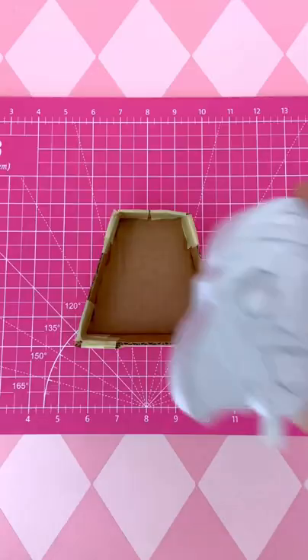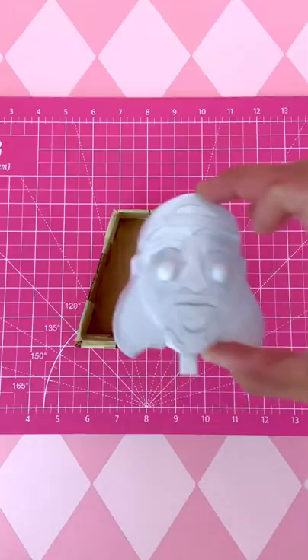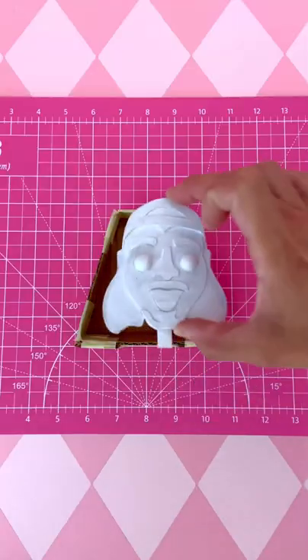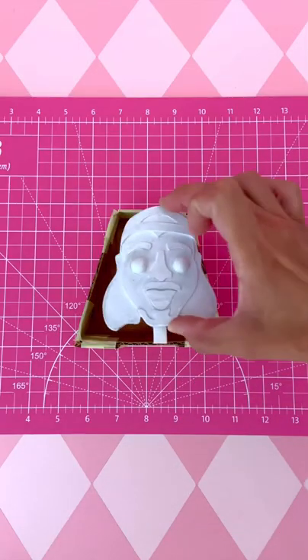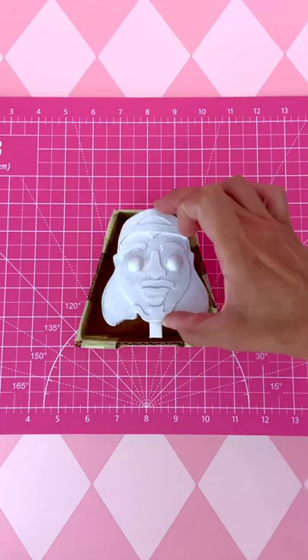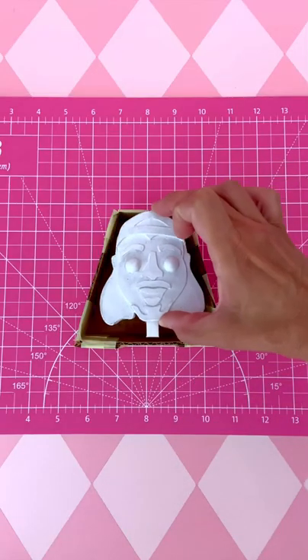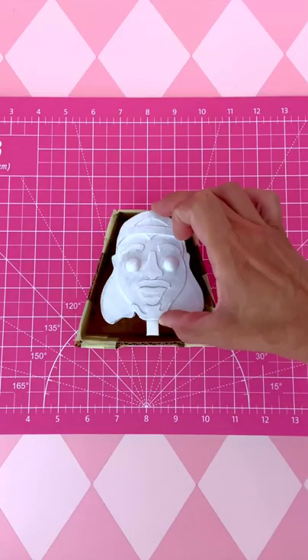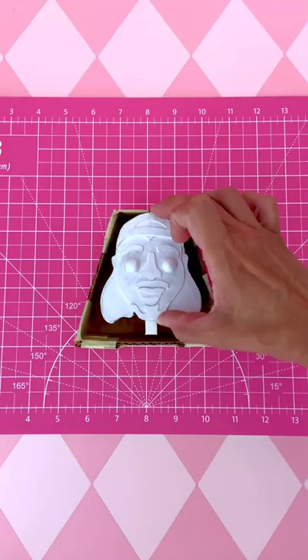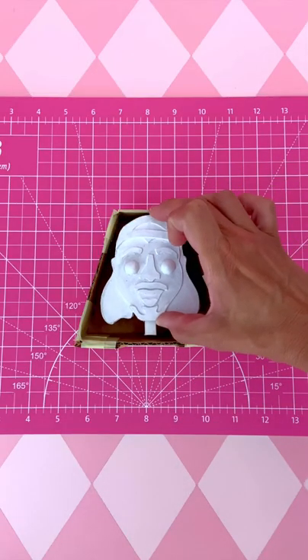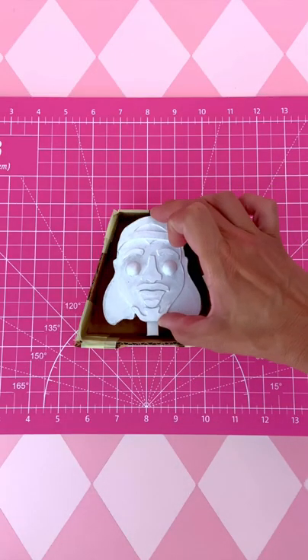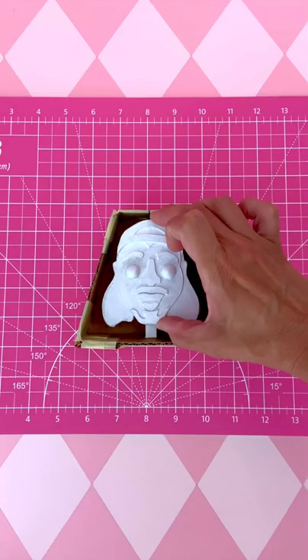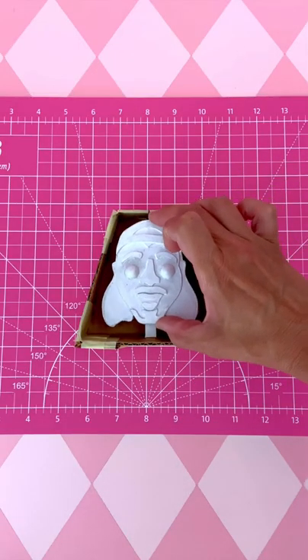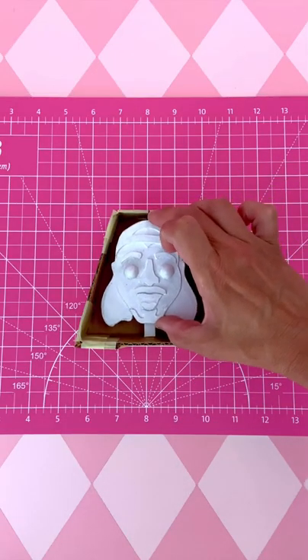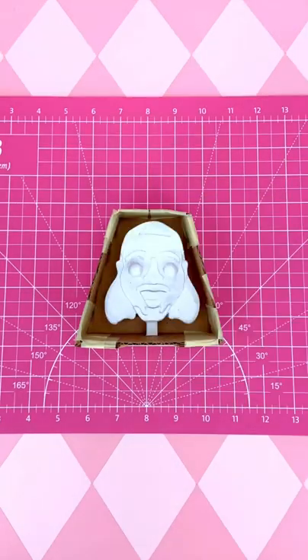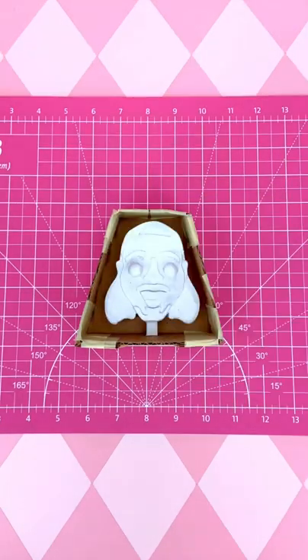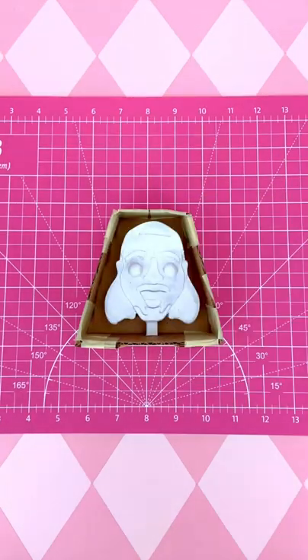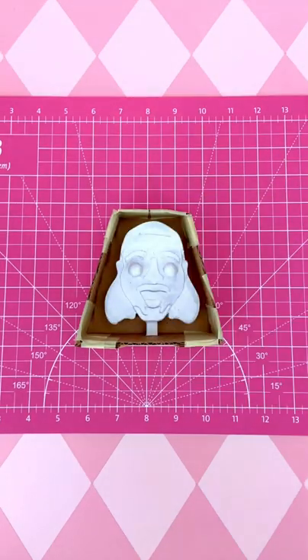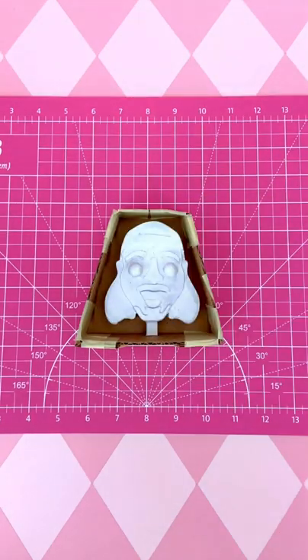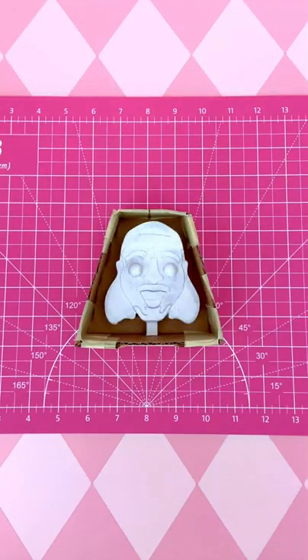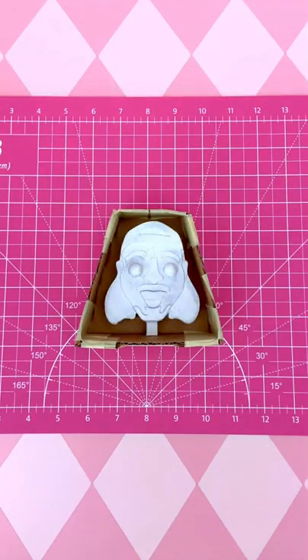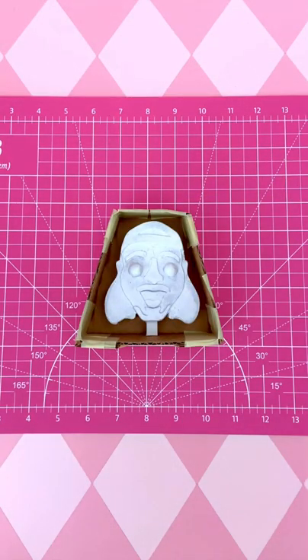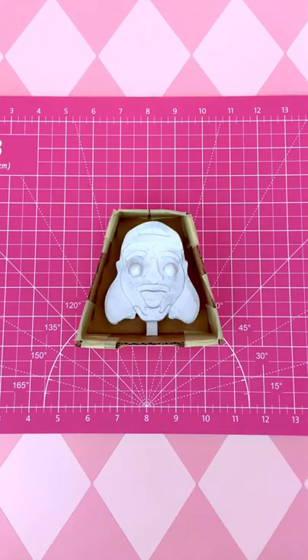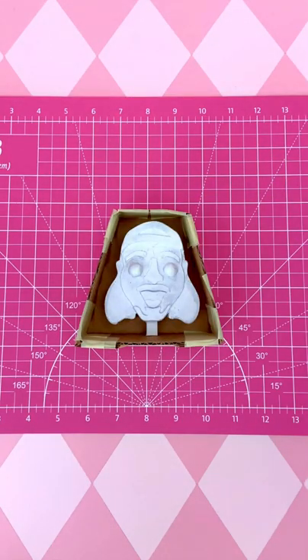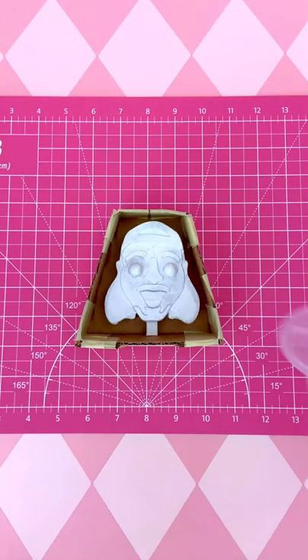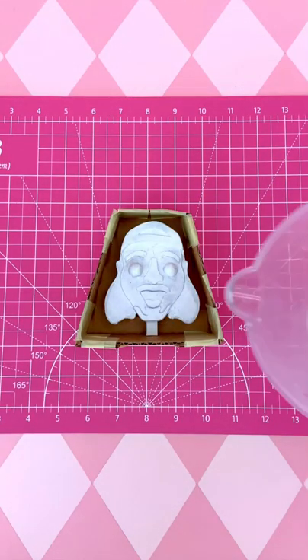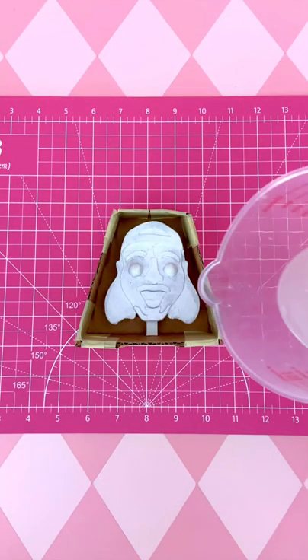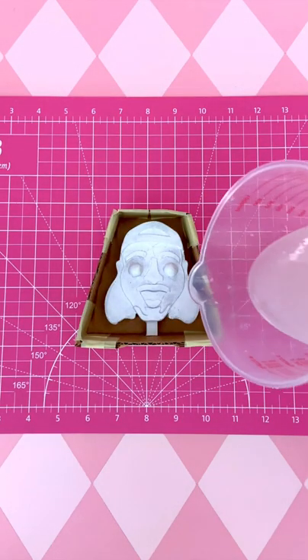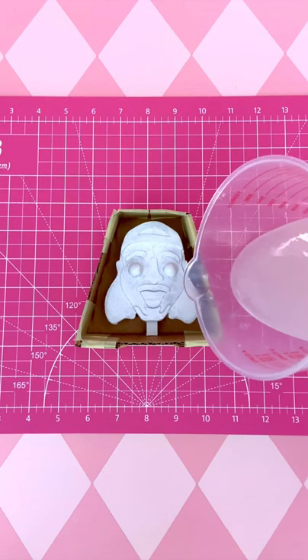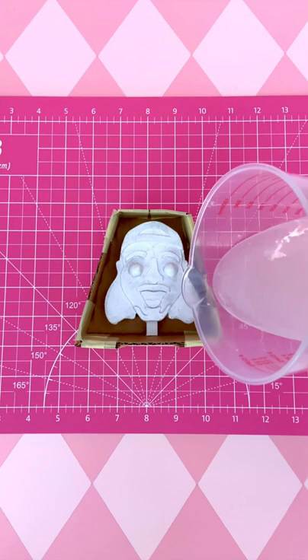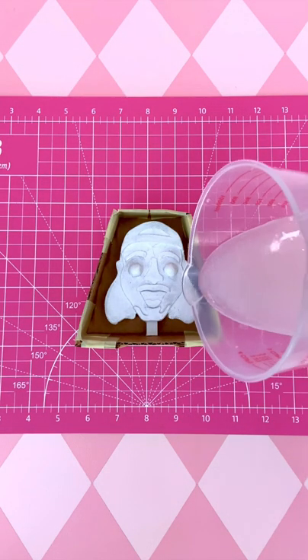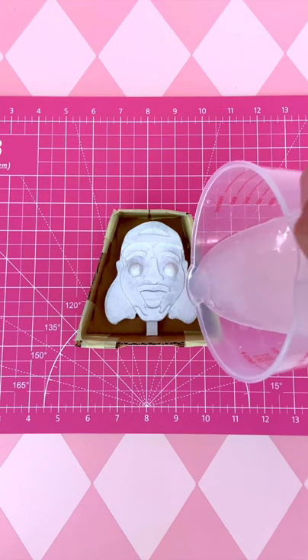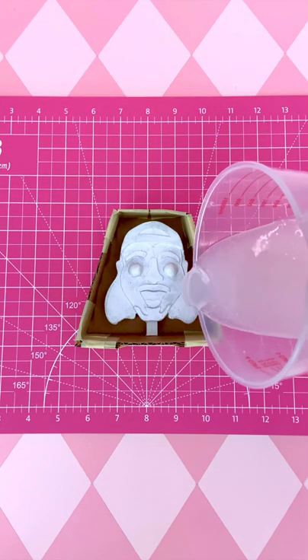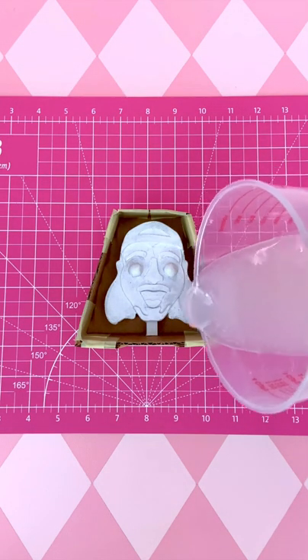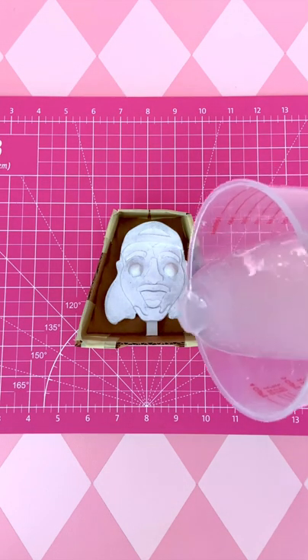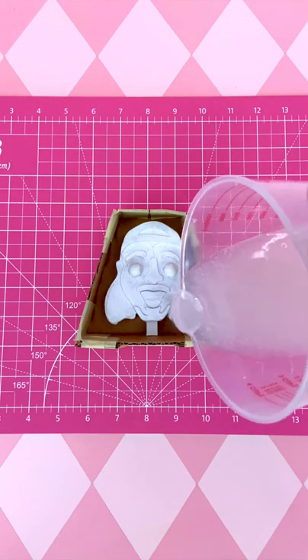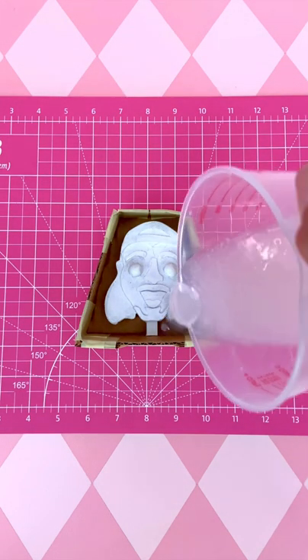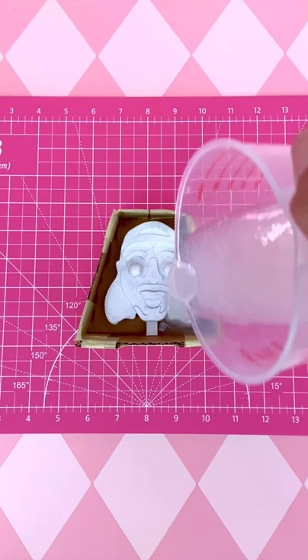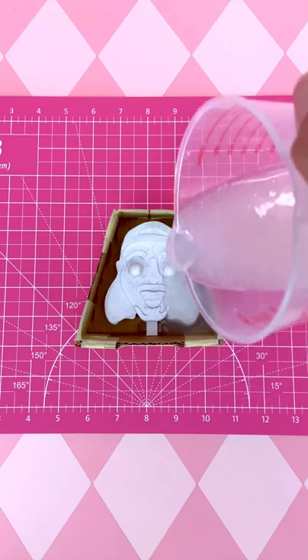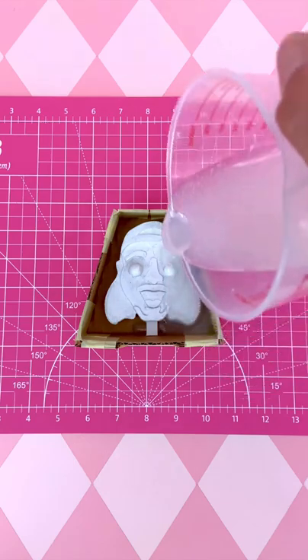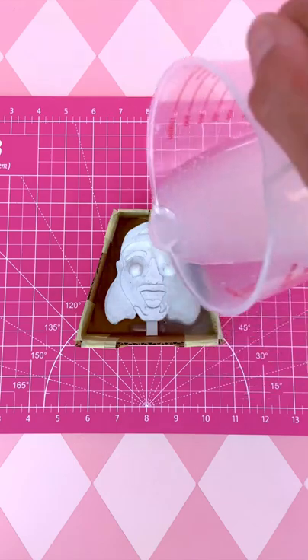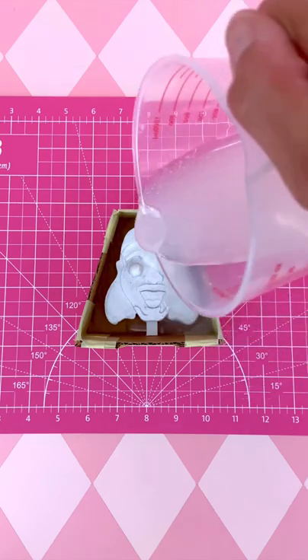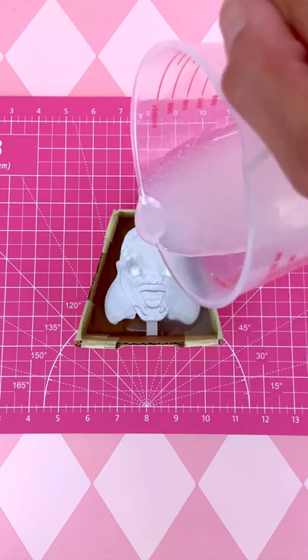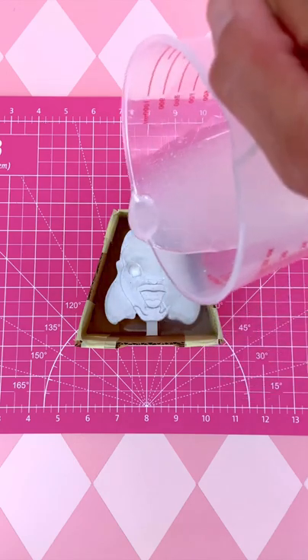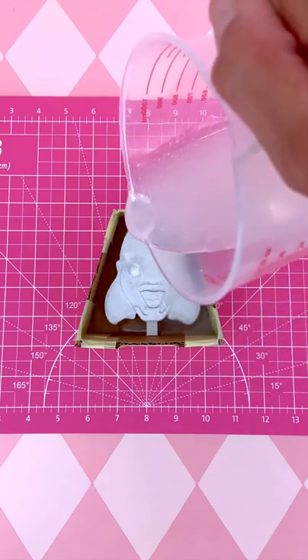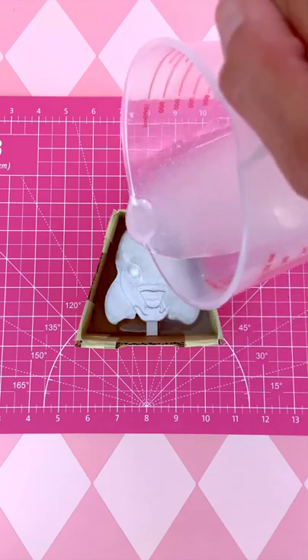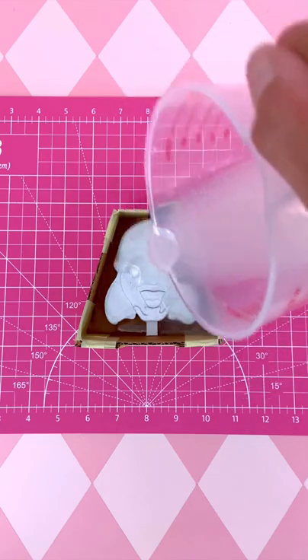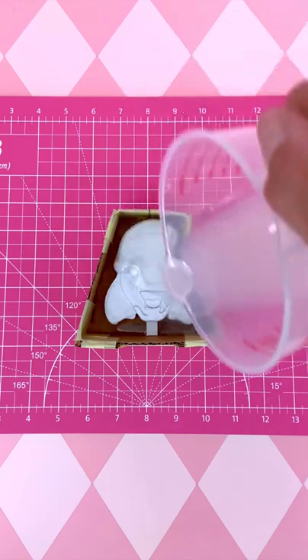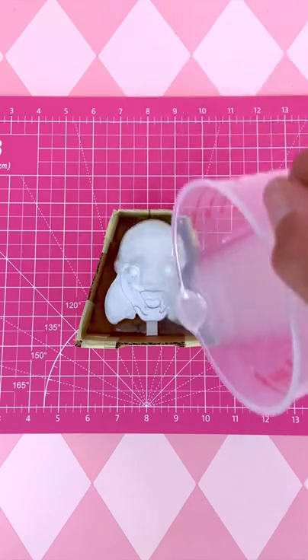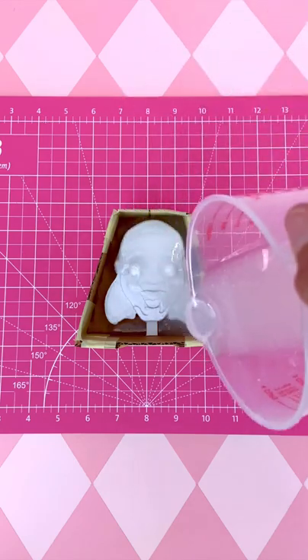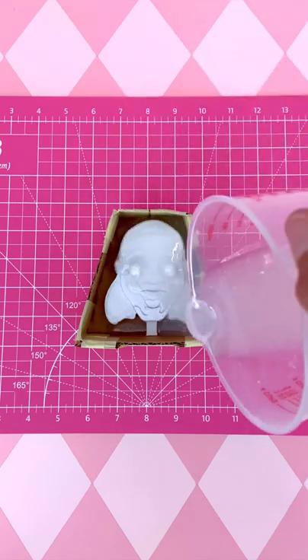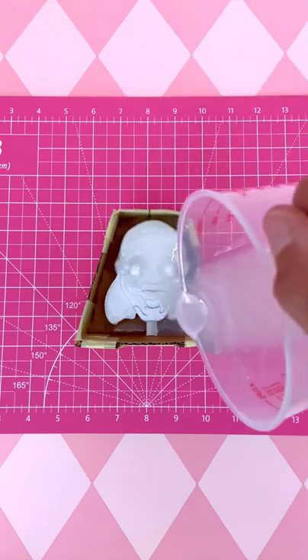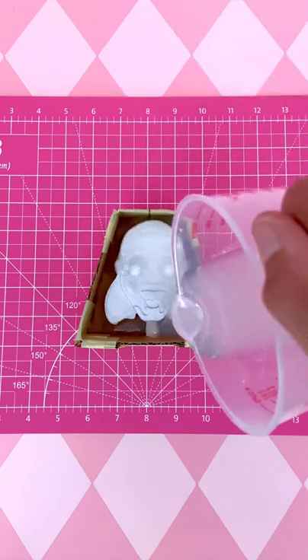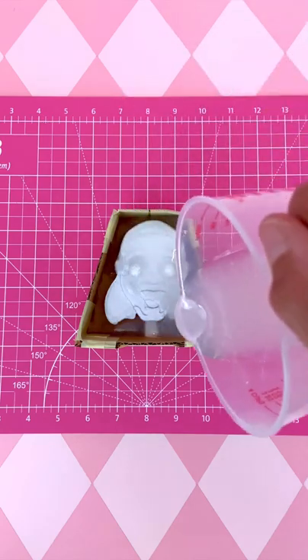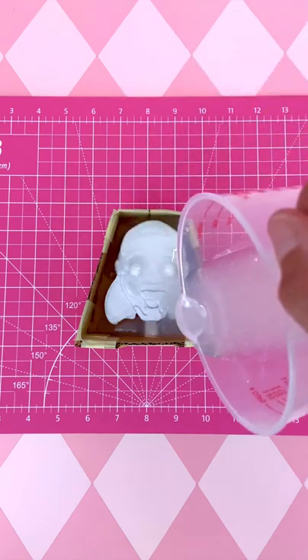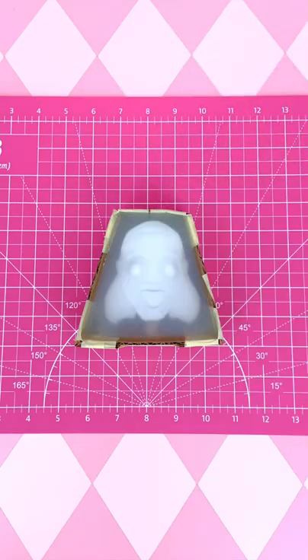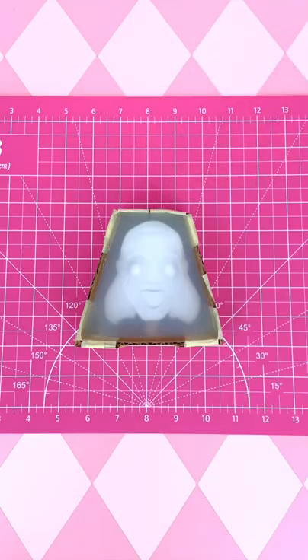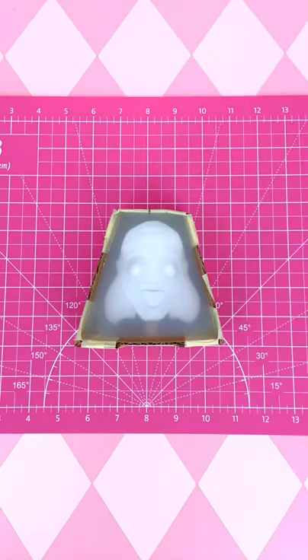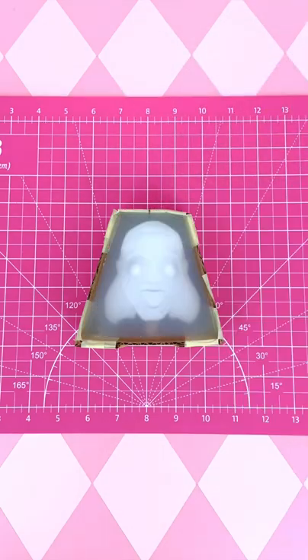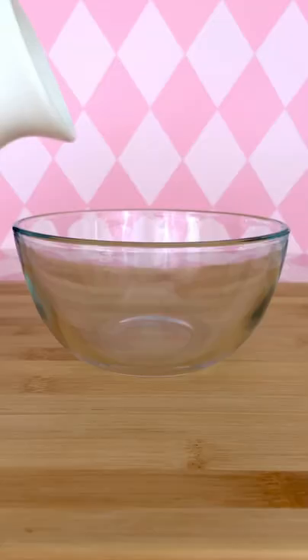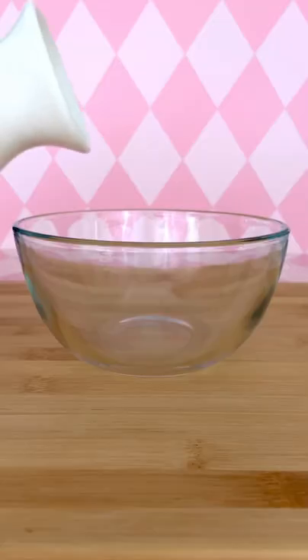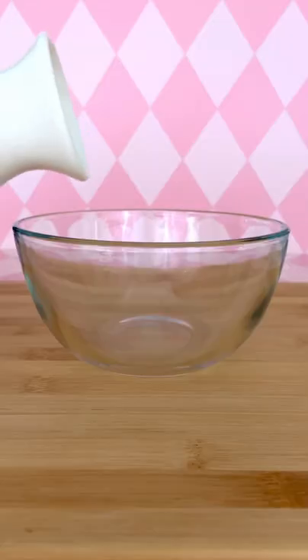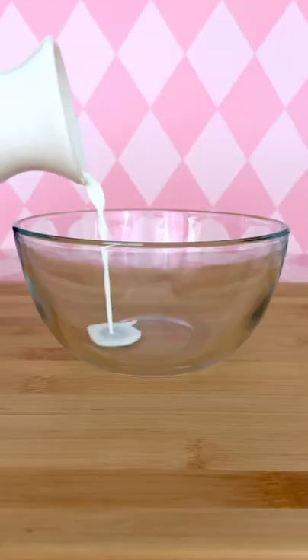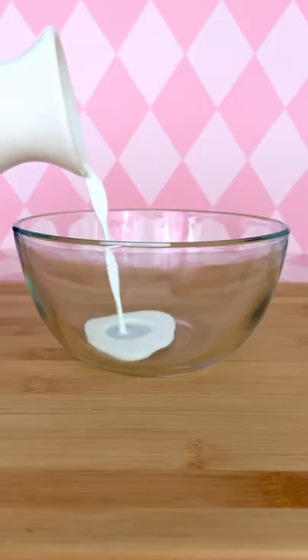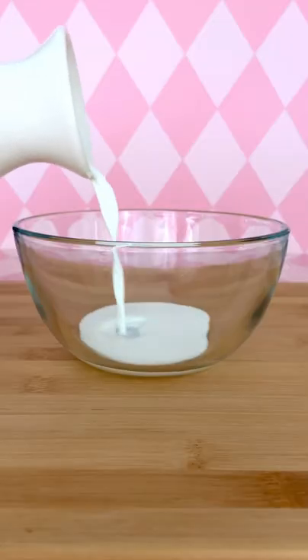Now it's time to stuff Brent's head into a cardboard box and smother it with silicone. As I let that cure, I make some ice cream.